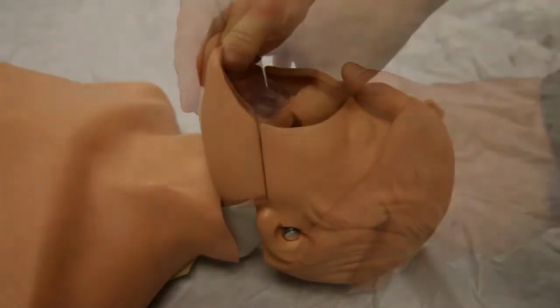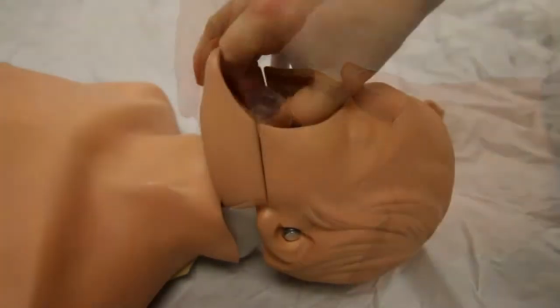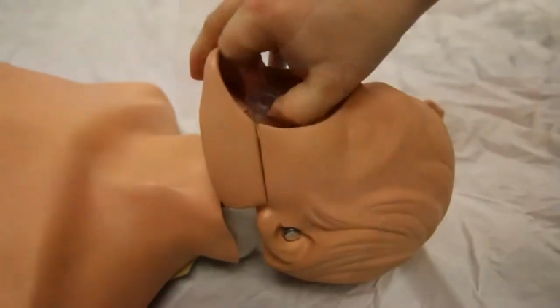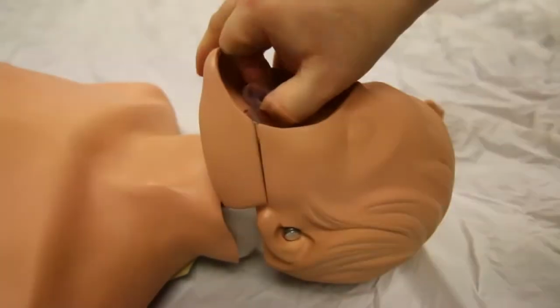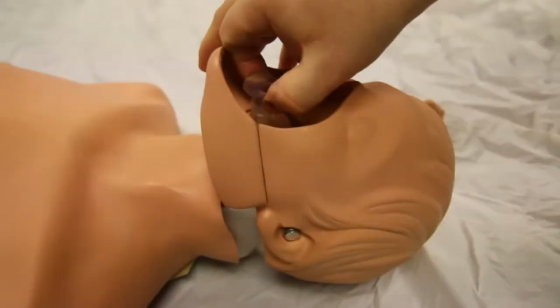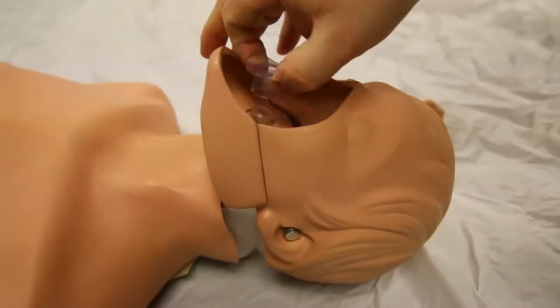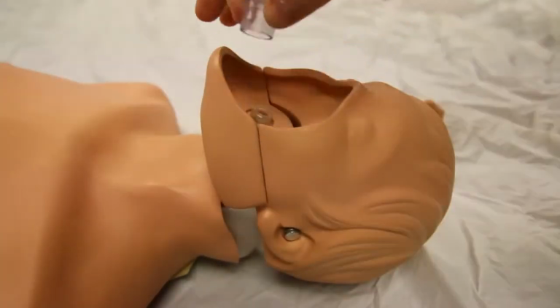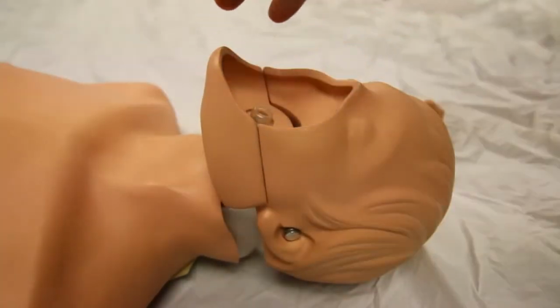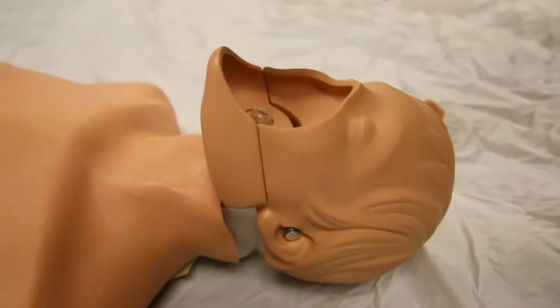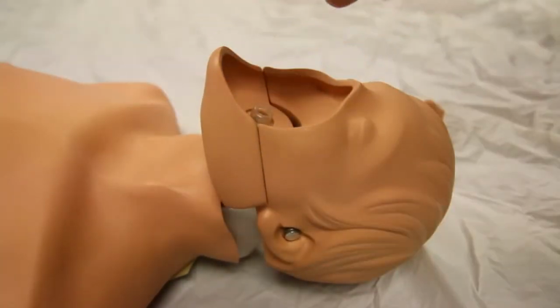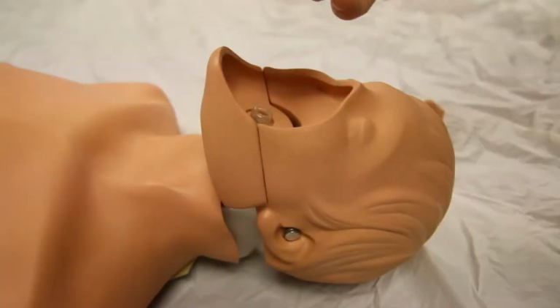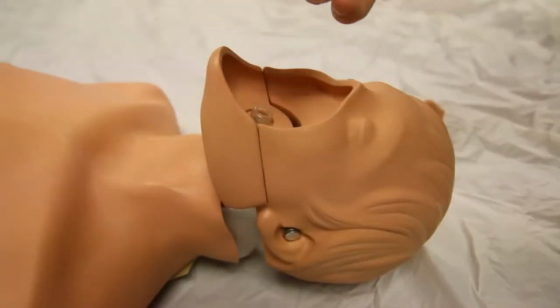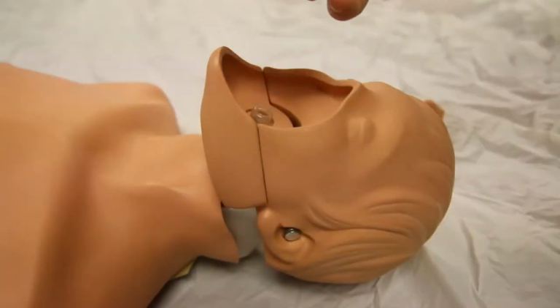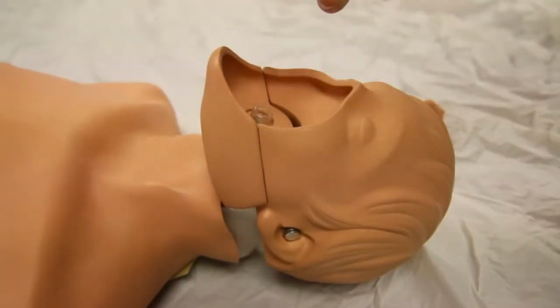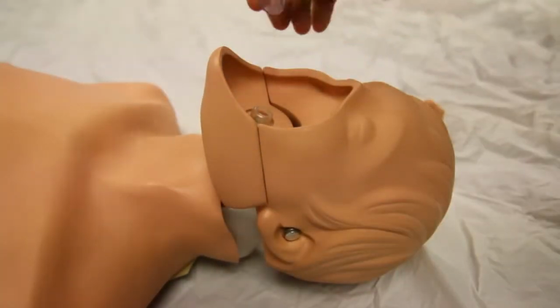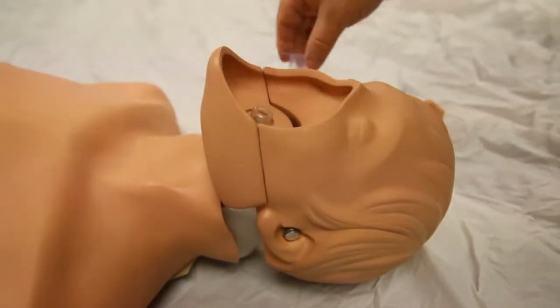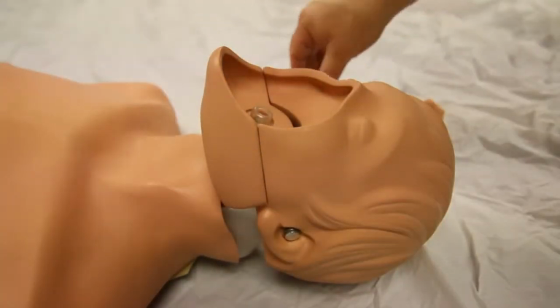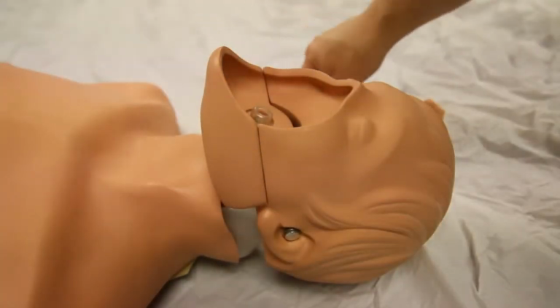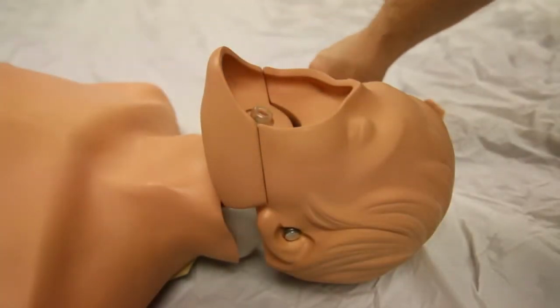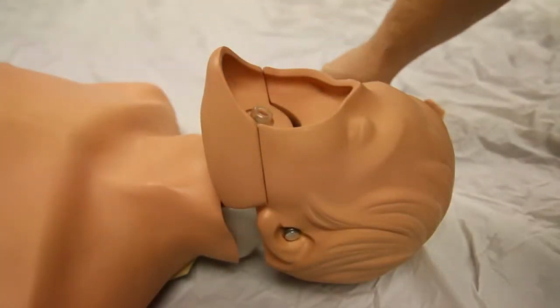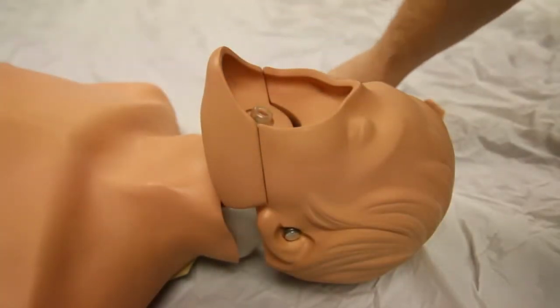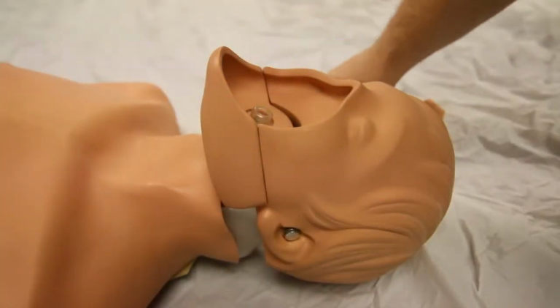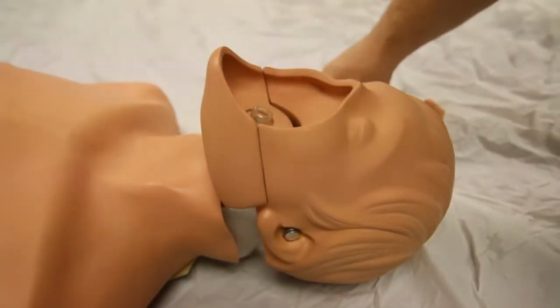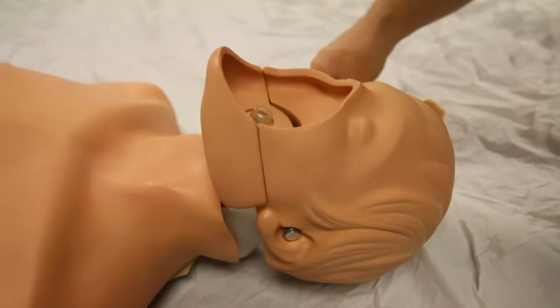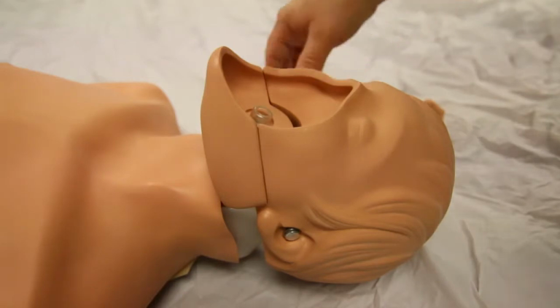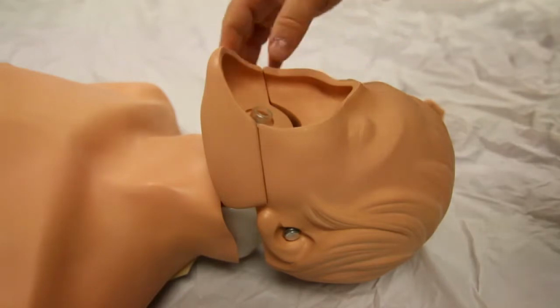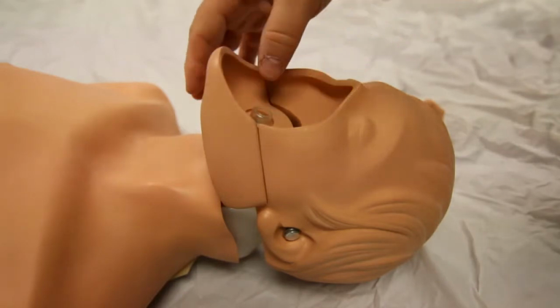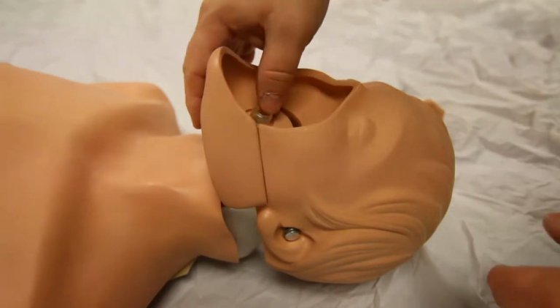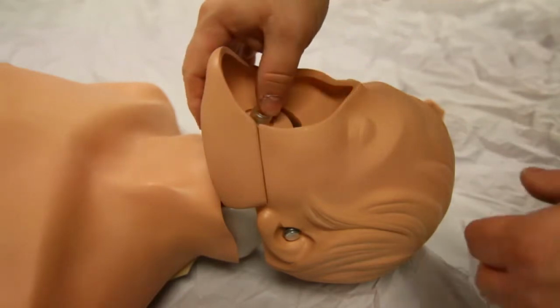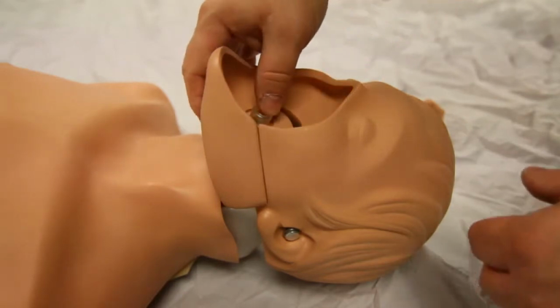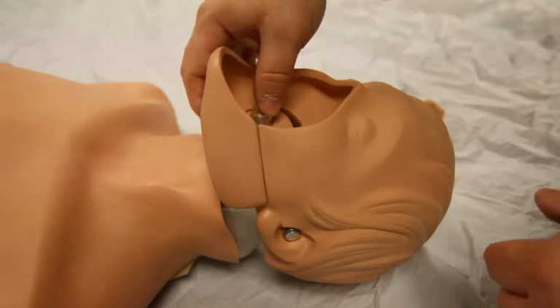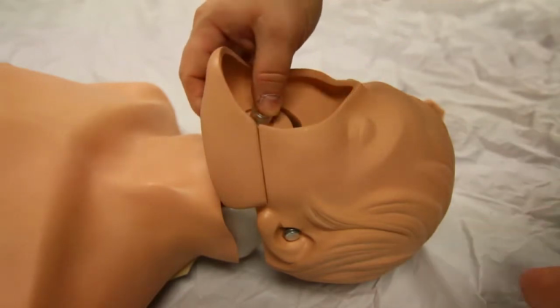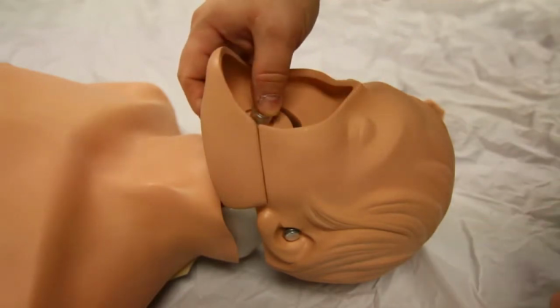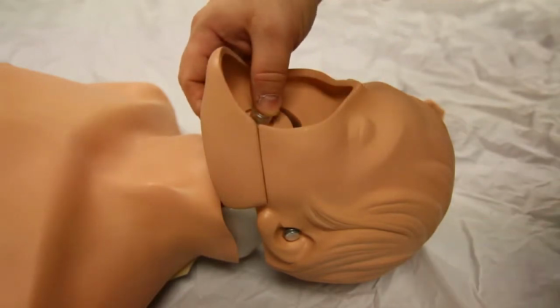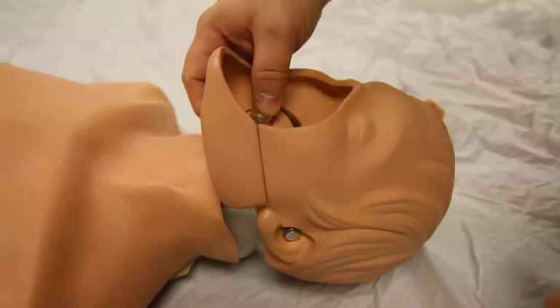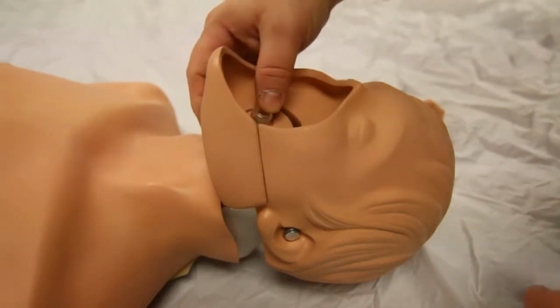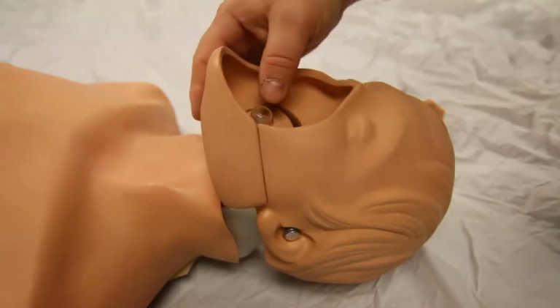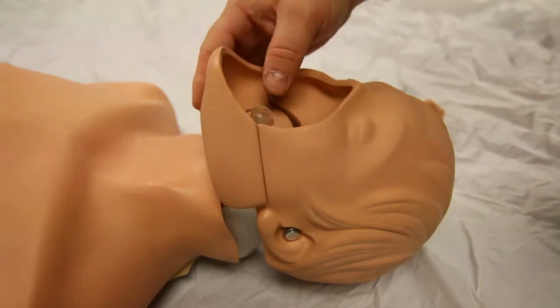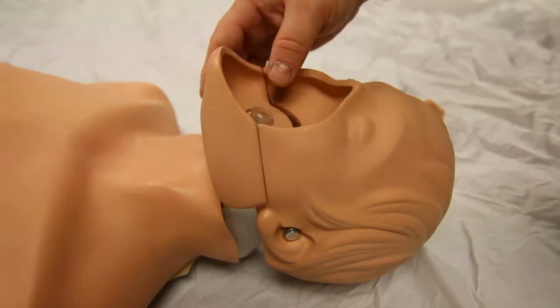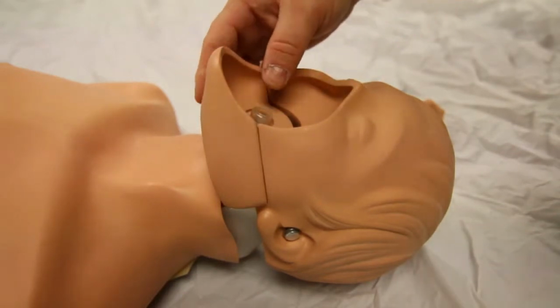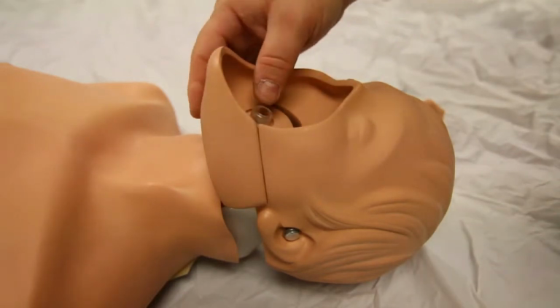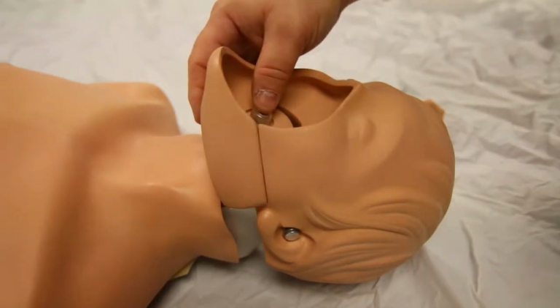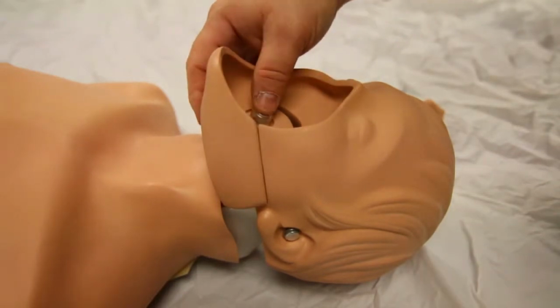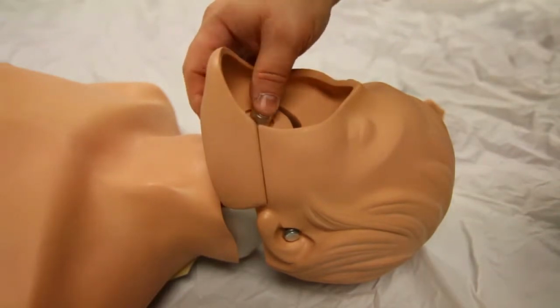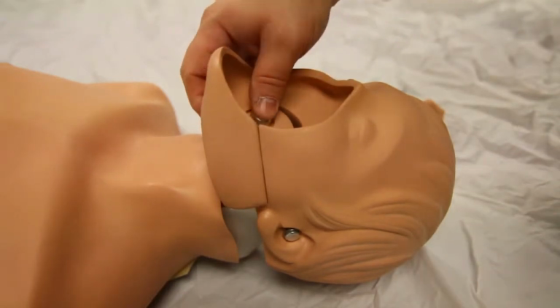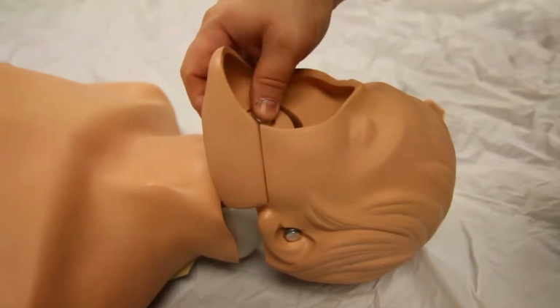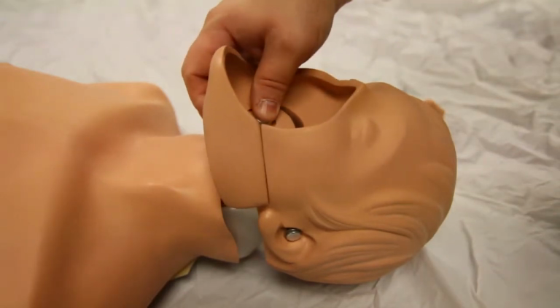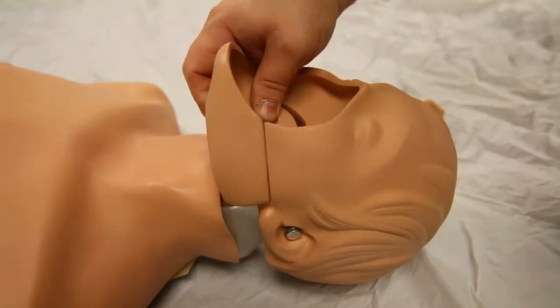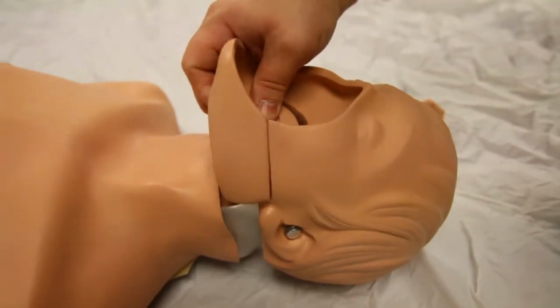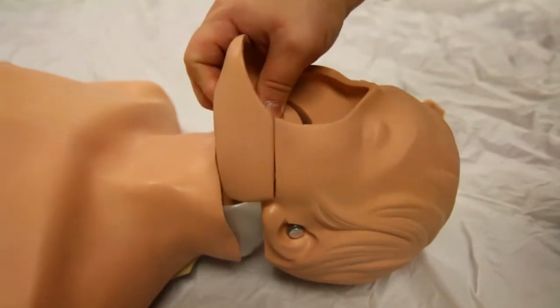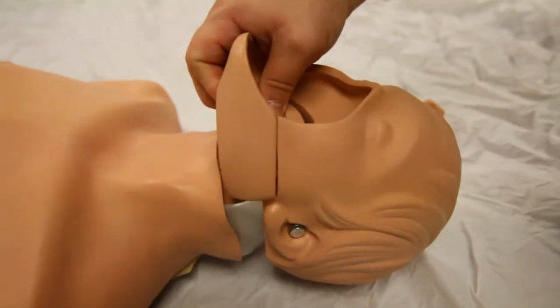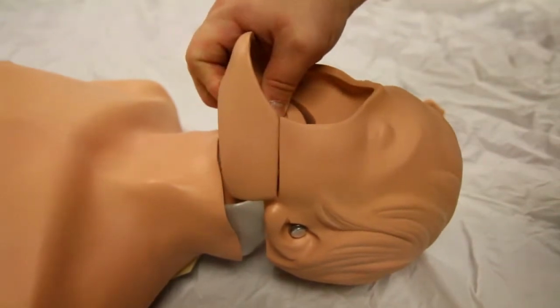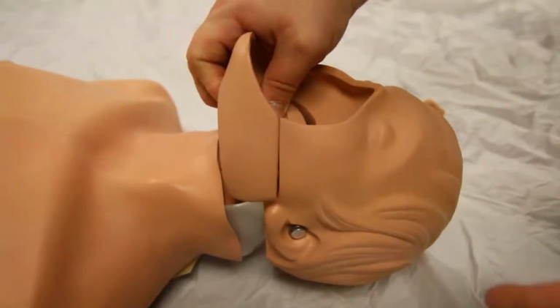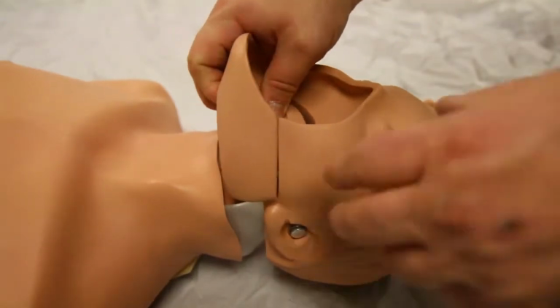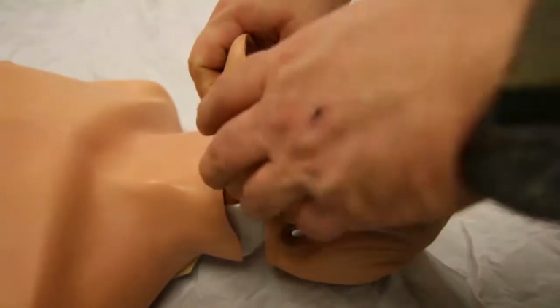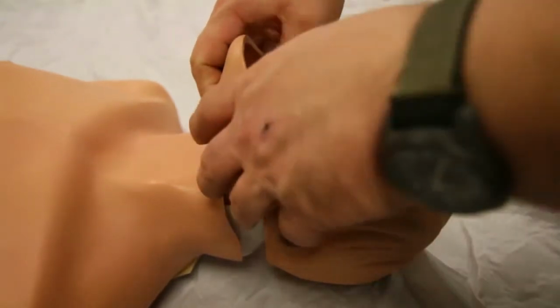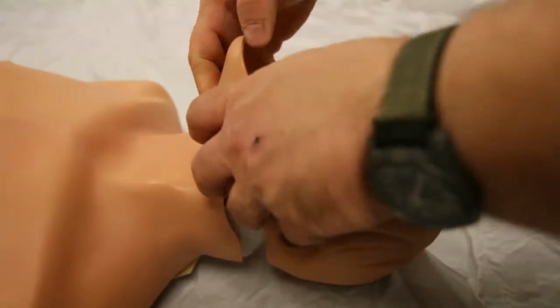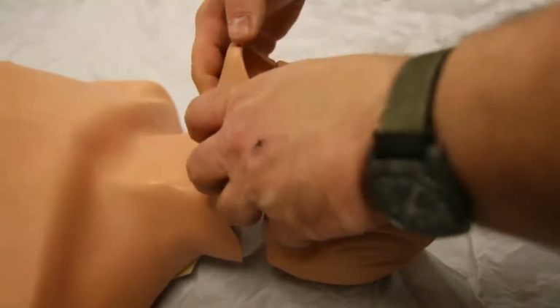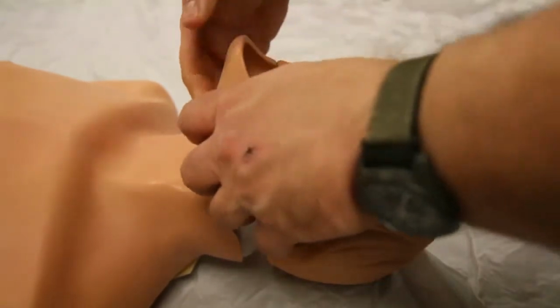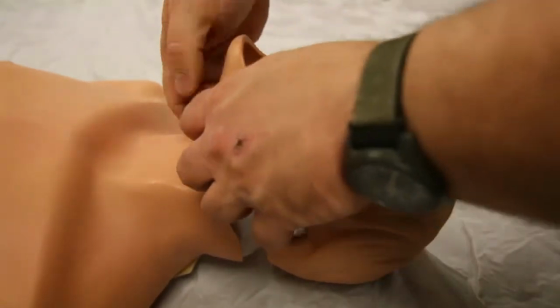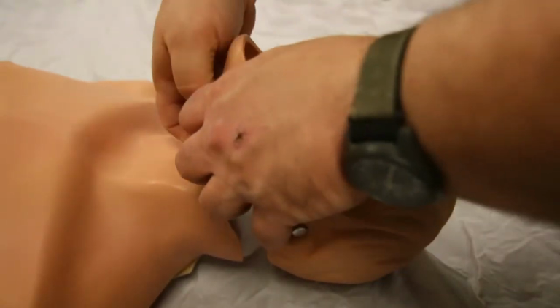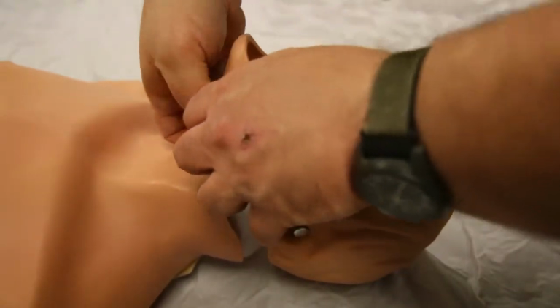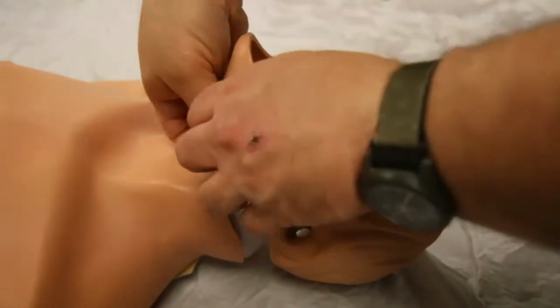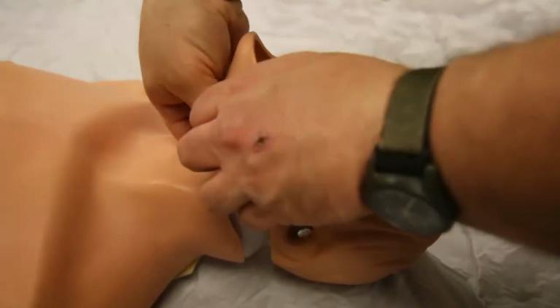The retaining ring pops off the lung check valve. The check valve pops out of the jaw for replacement.